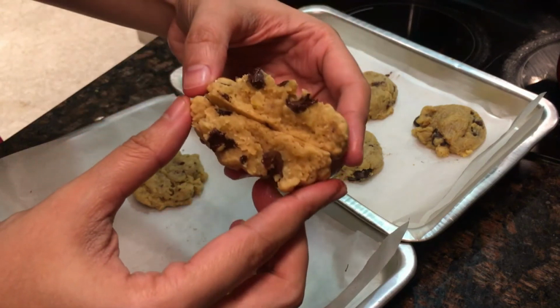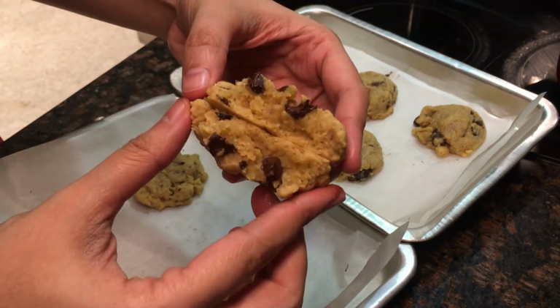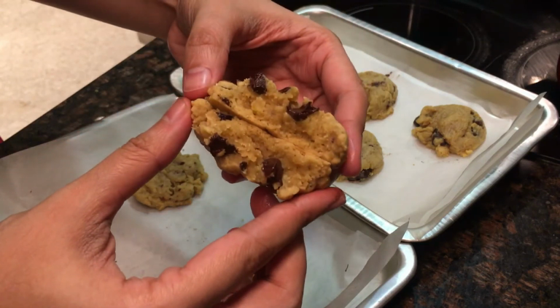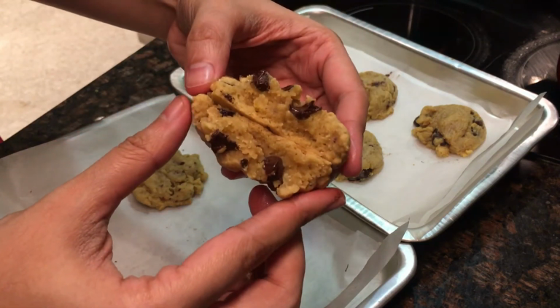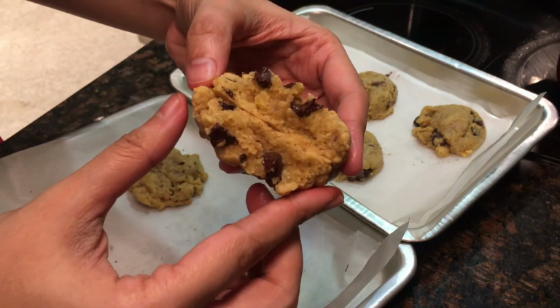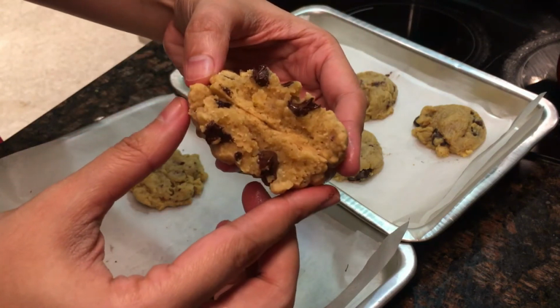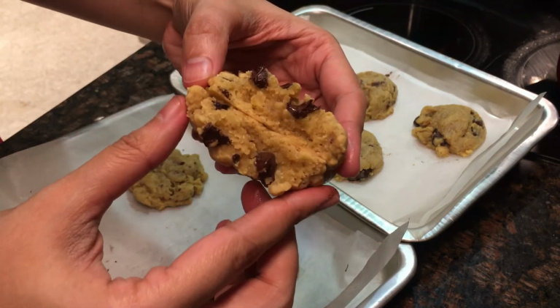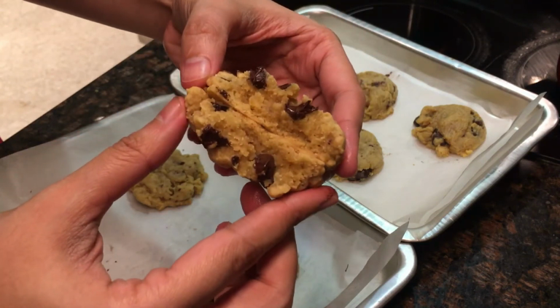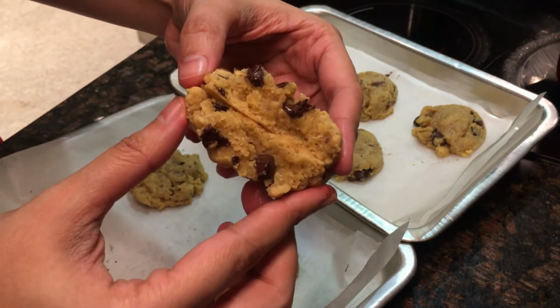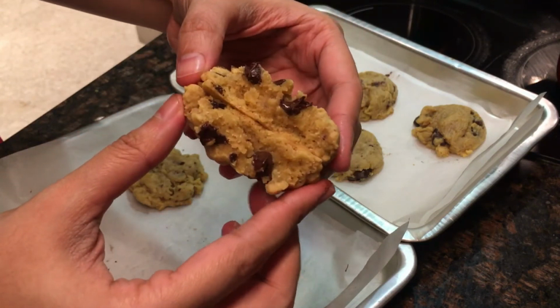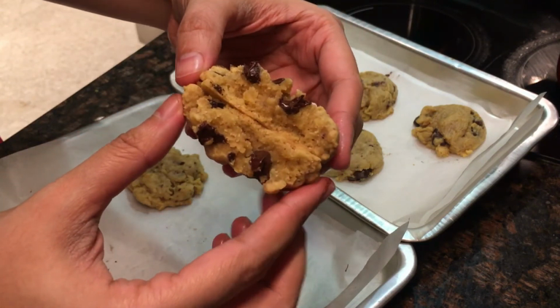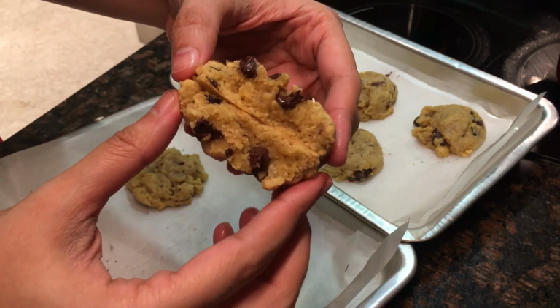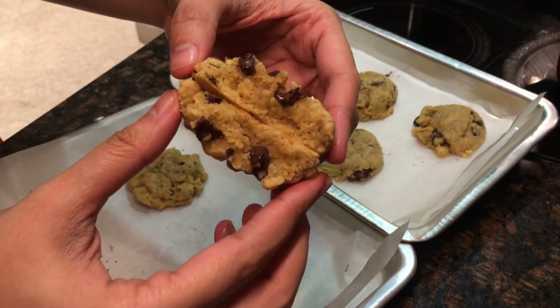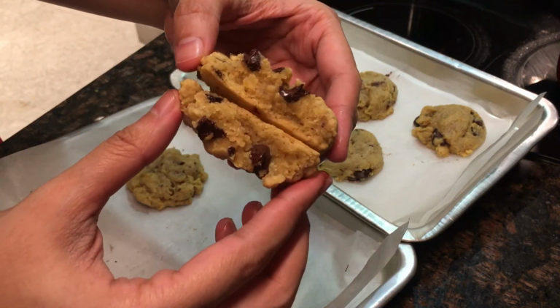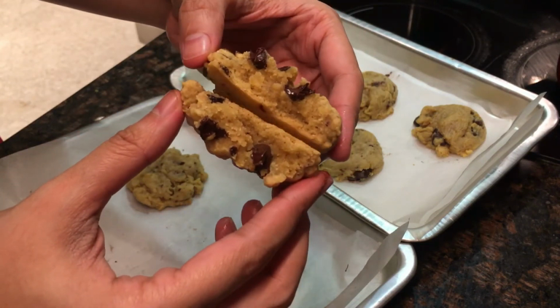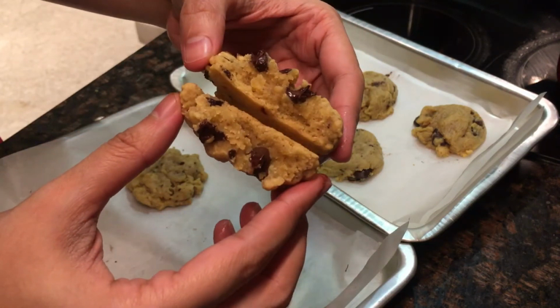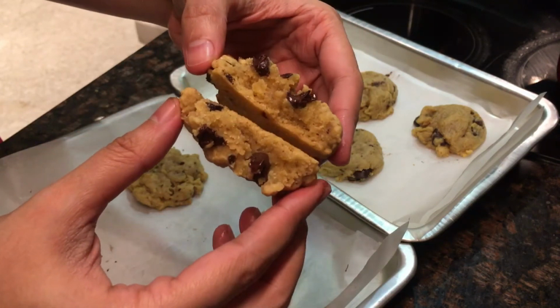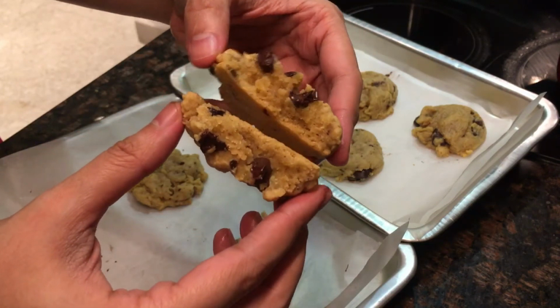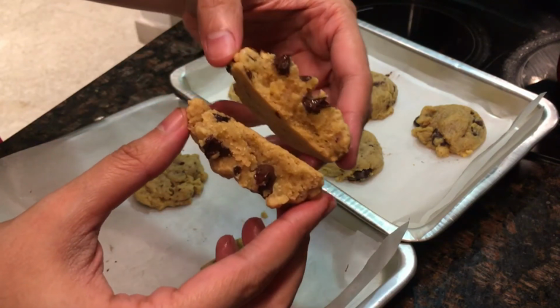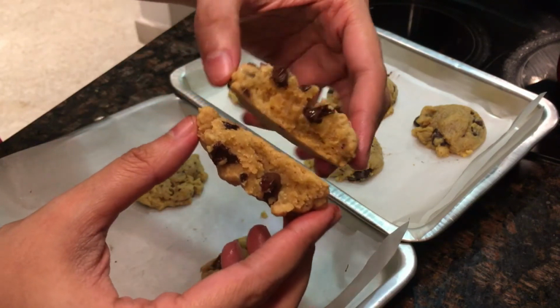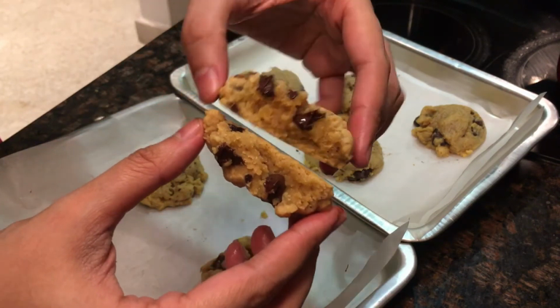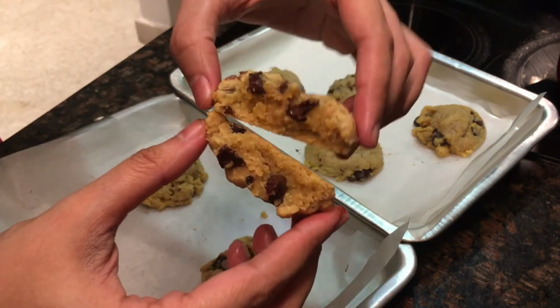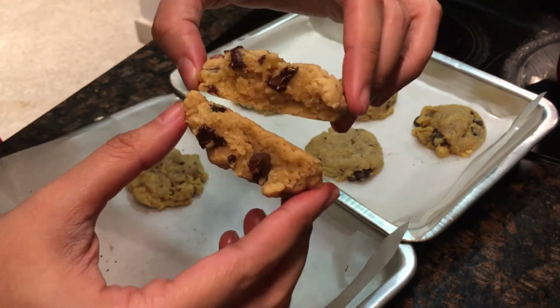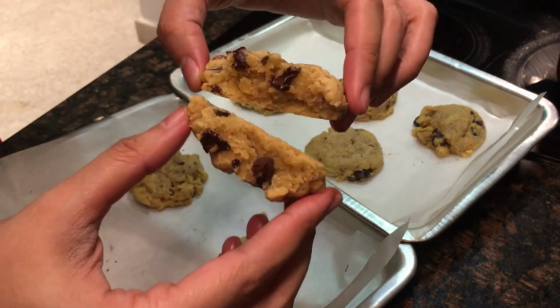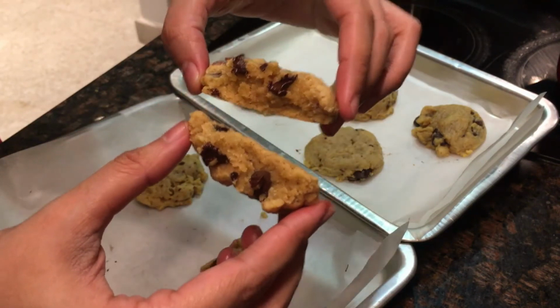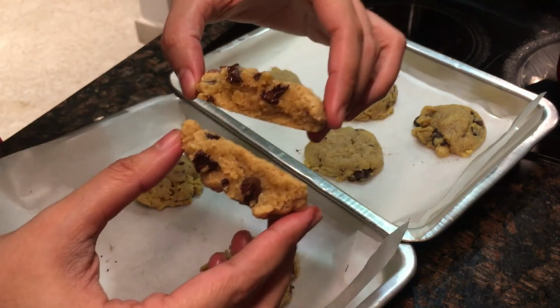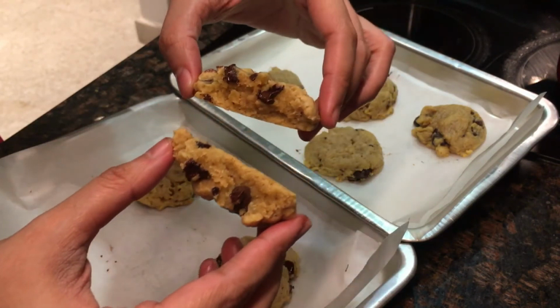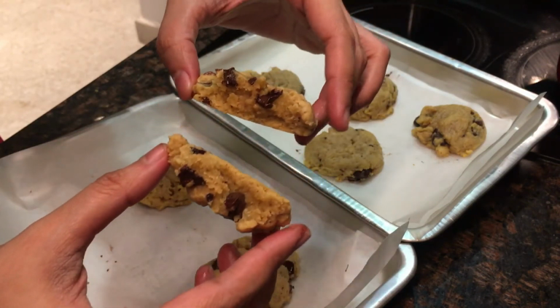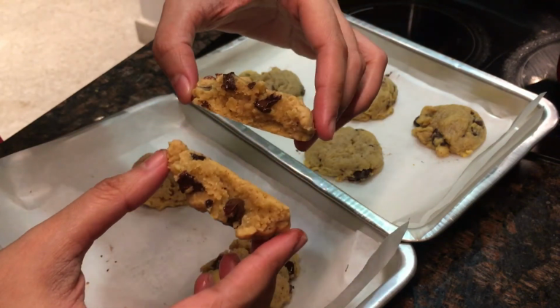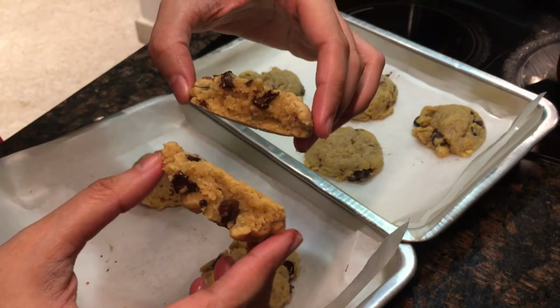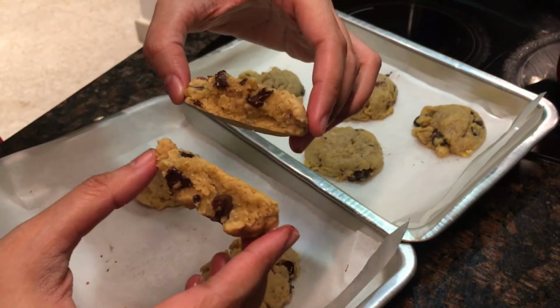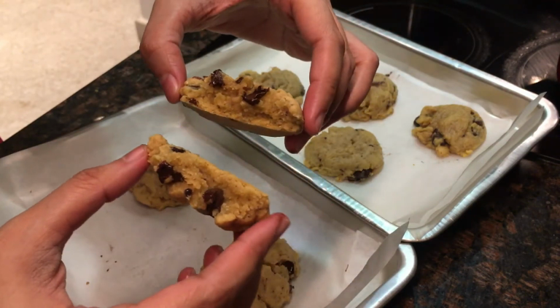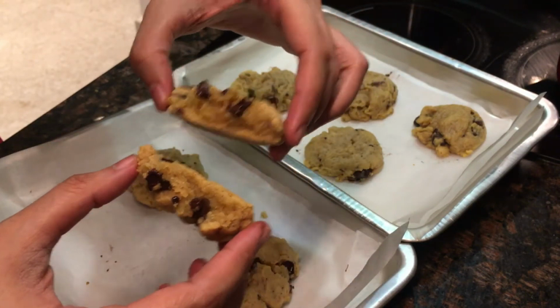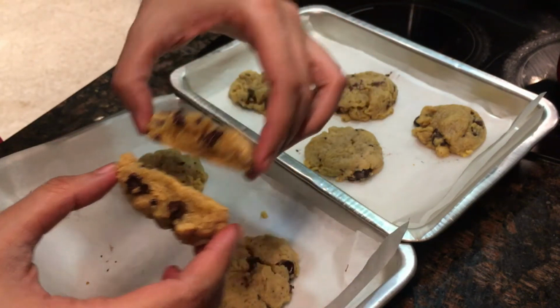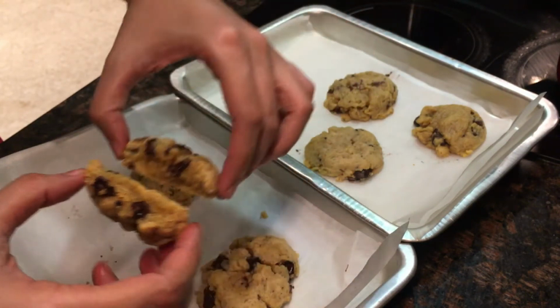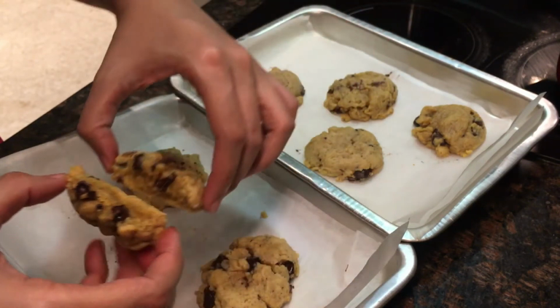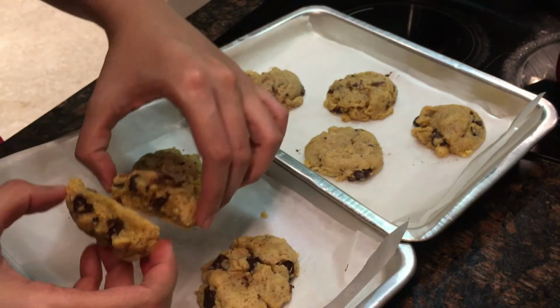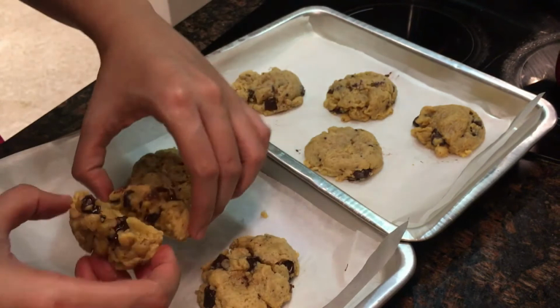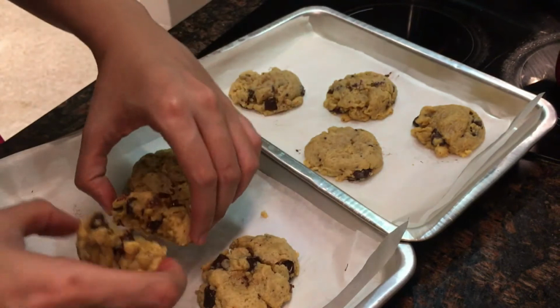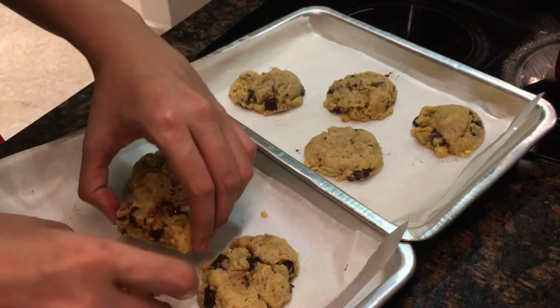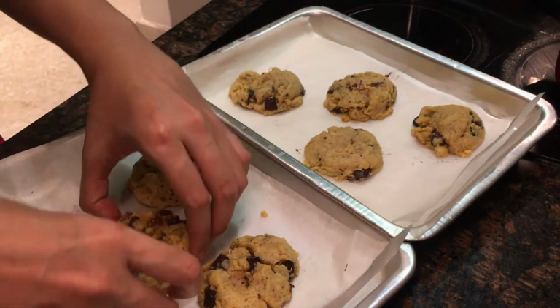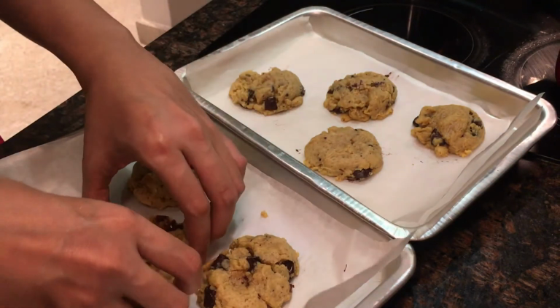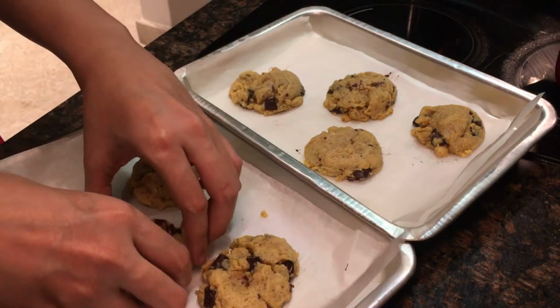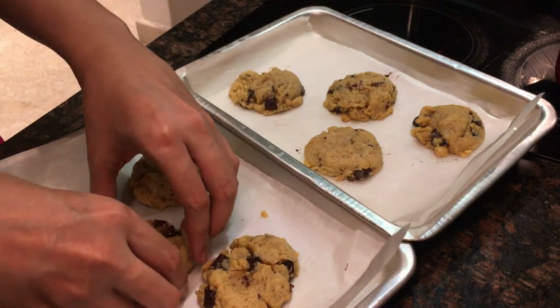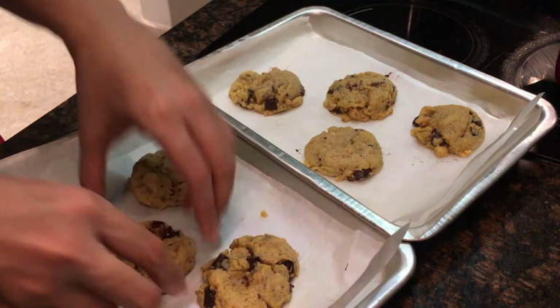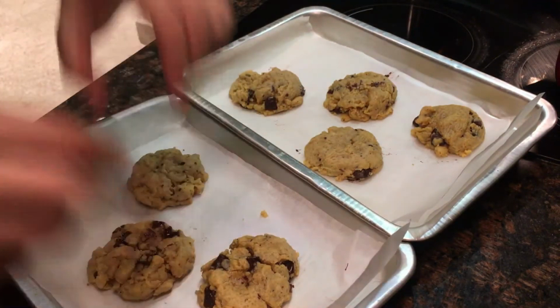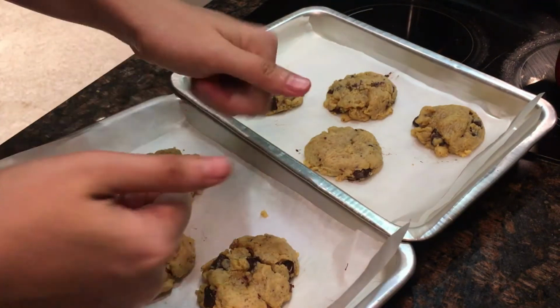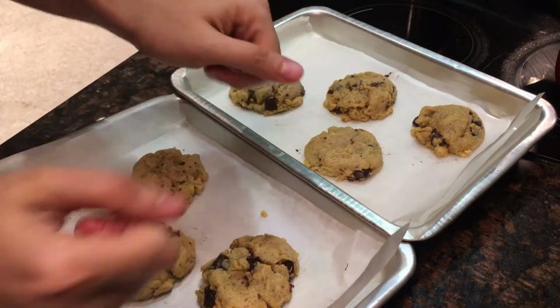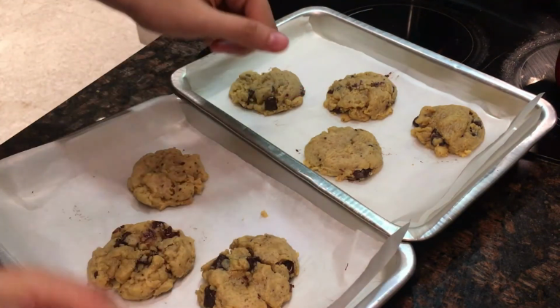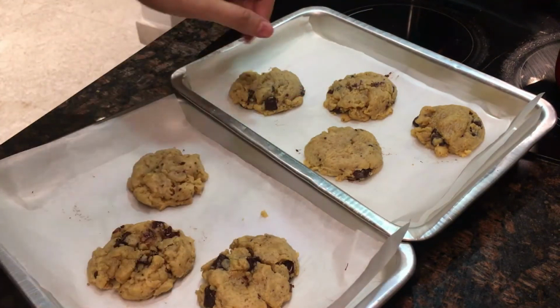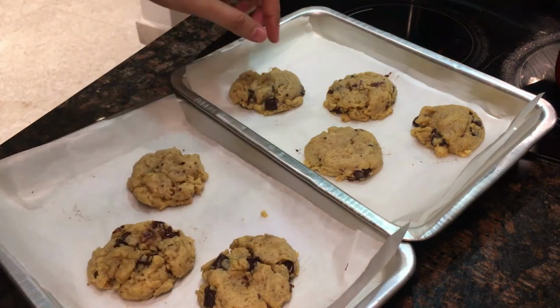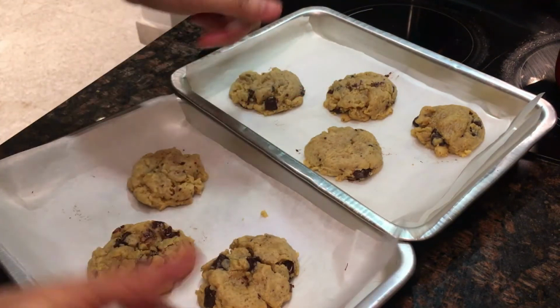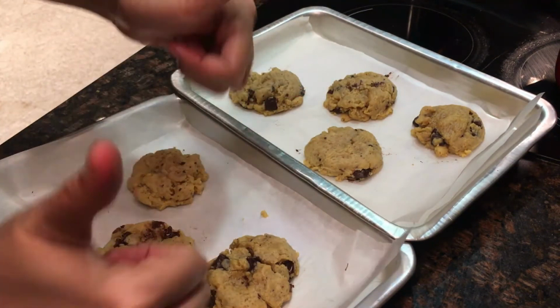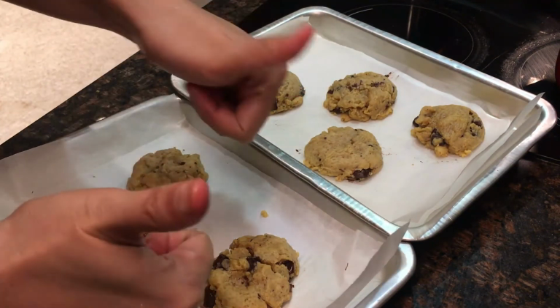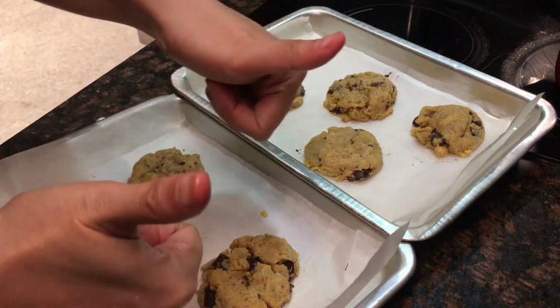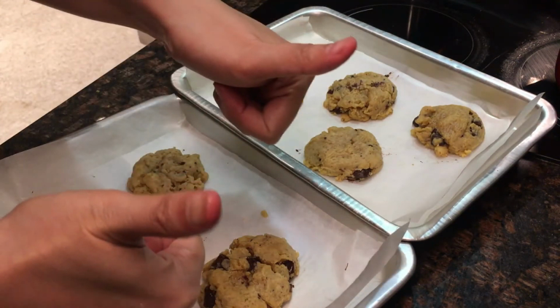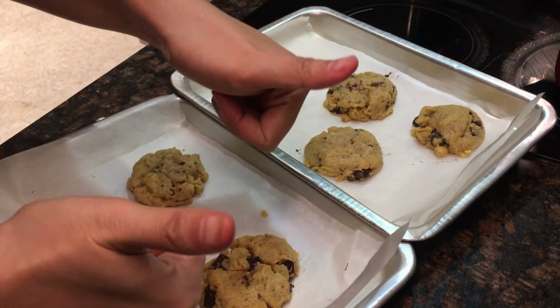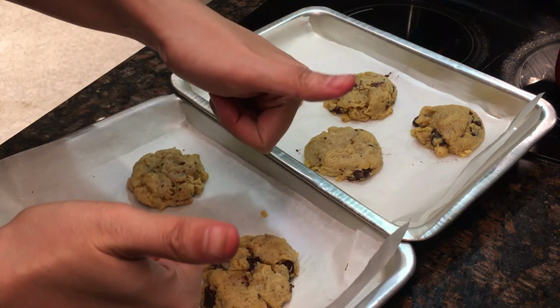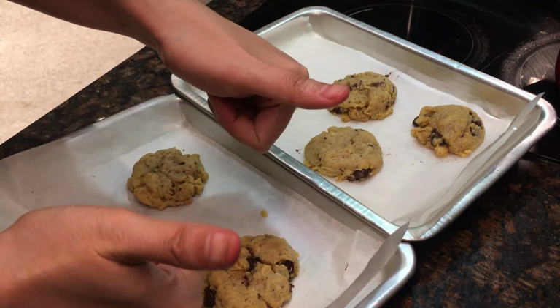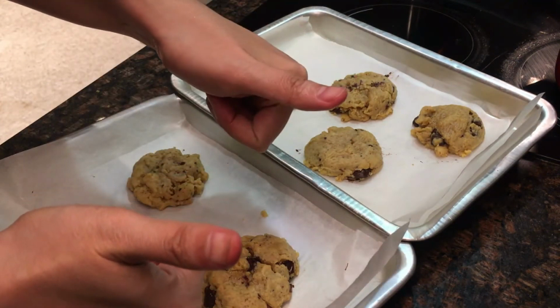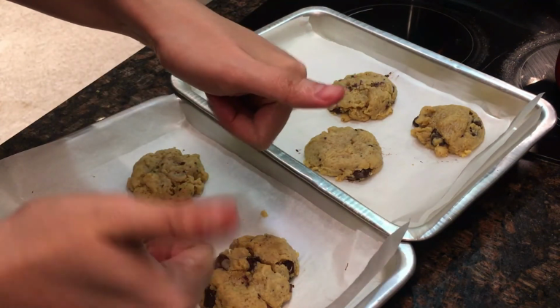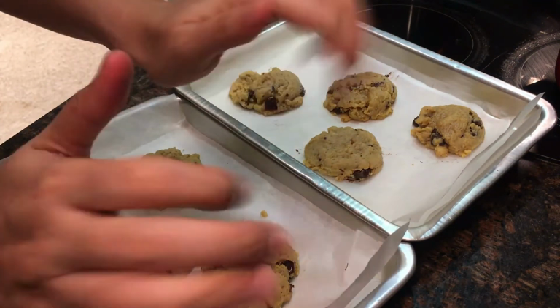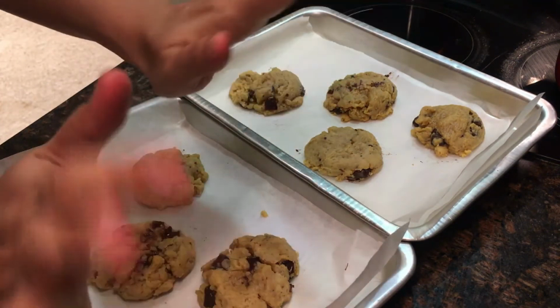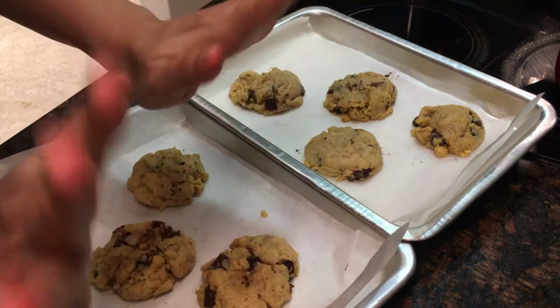So that's it, guys — moist and soft cookies! Thank you so much for watching. I hope you make this recipe and try it, then comment down below with your results. Thank you so much guys, see you next time, bye!